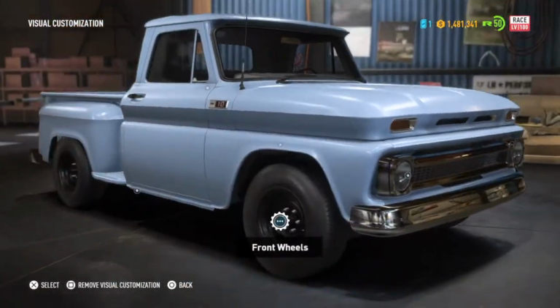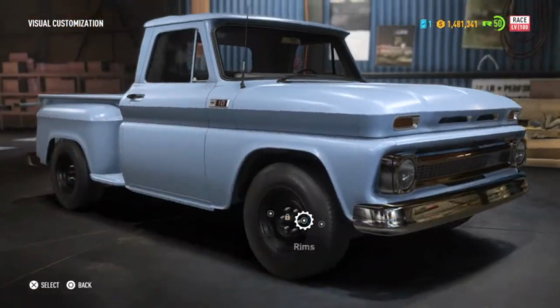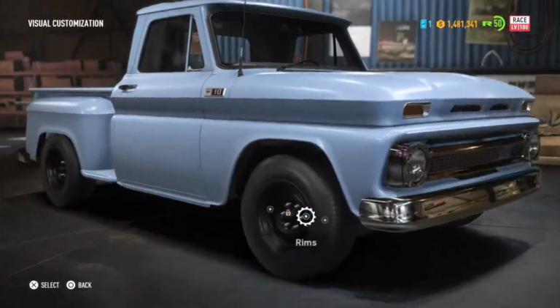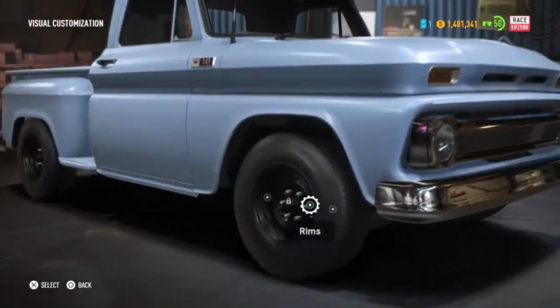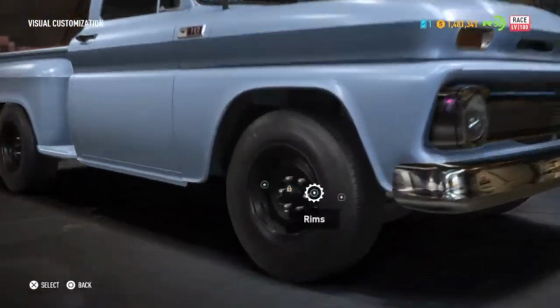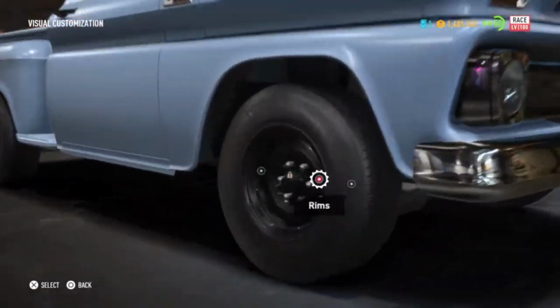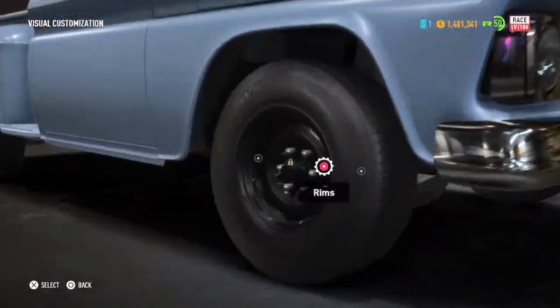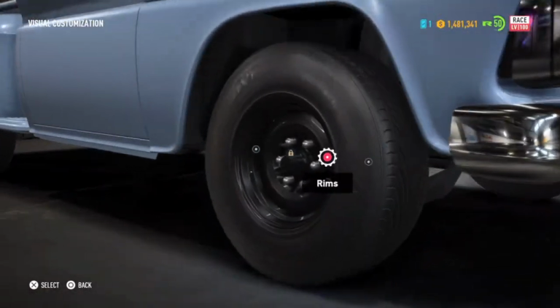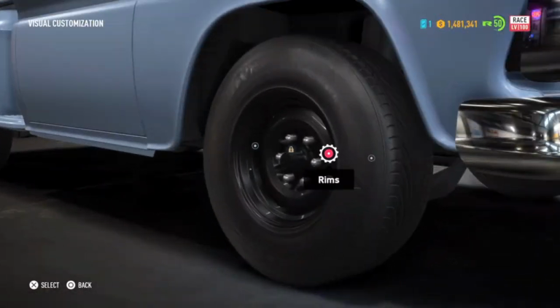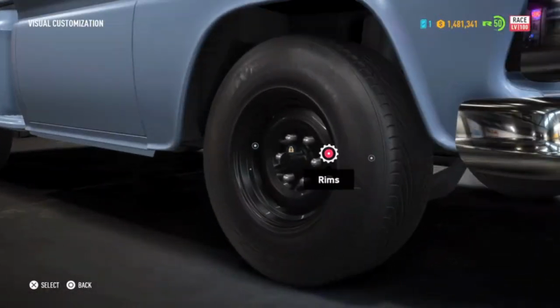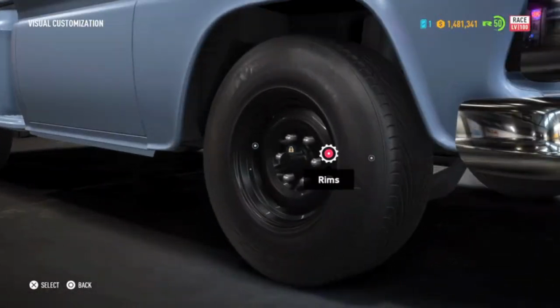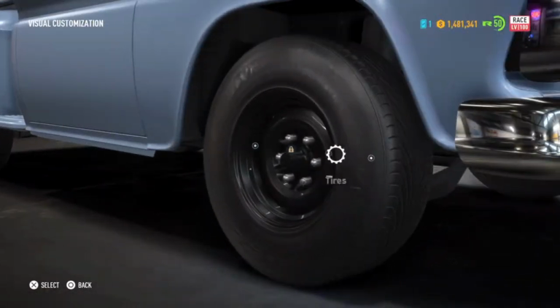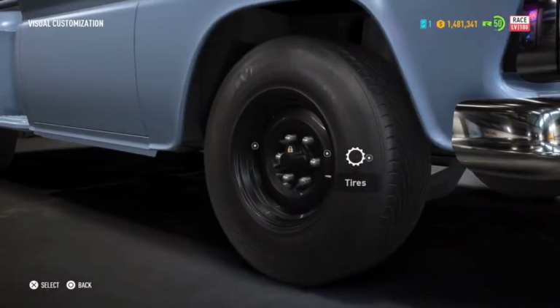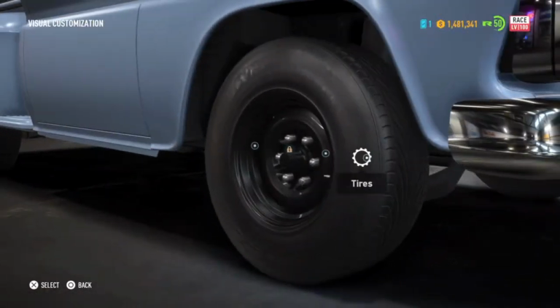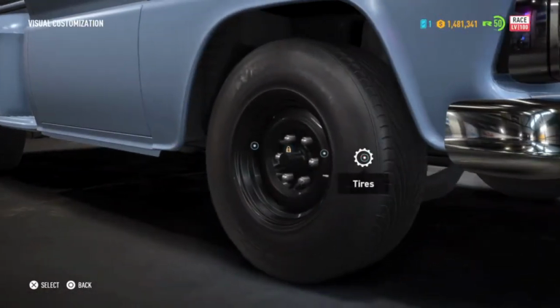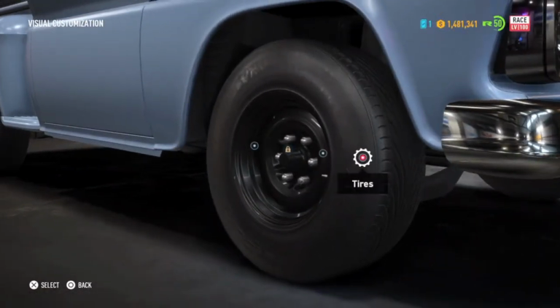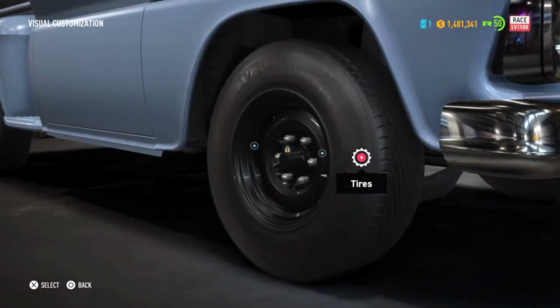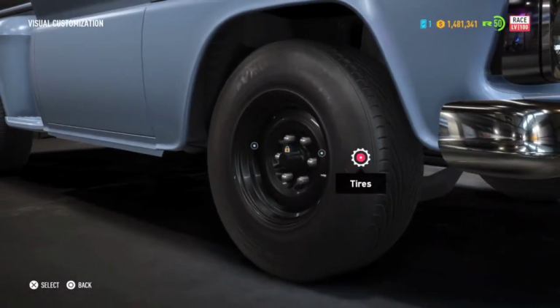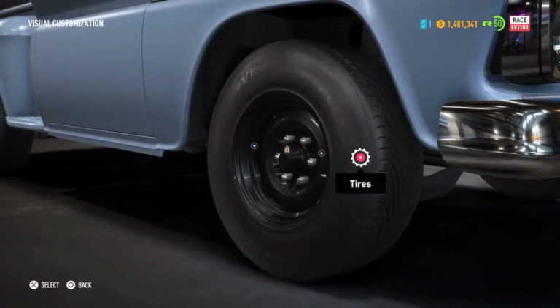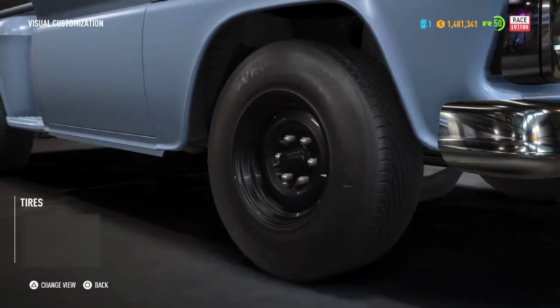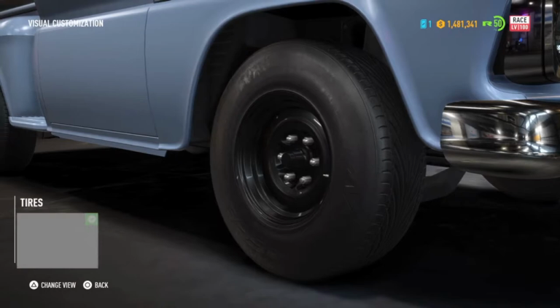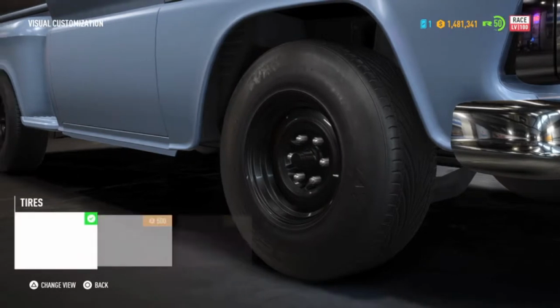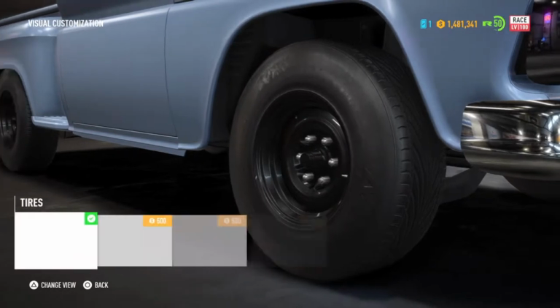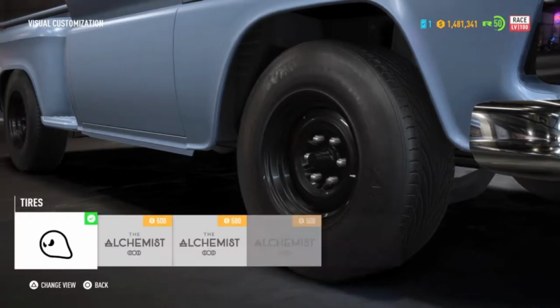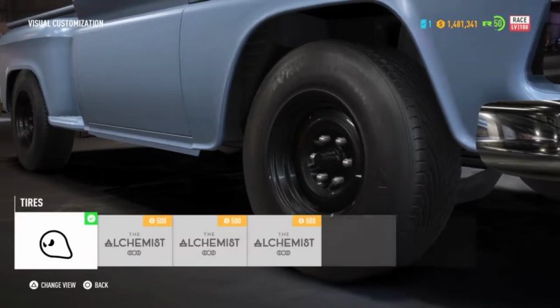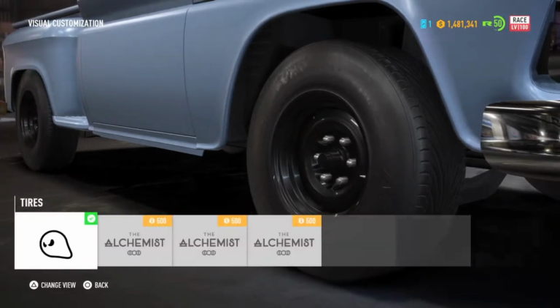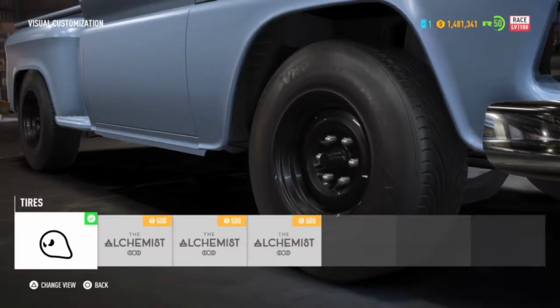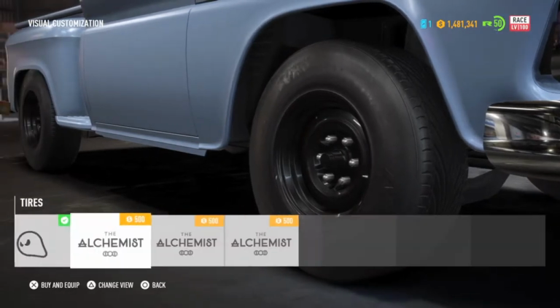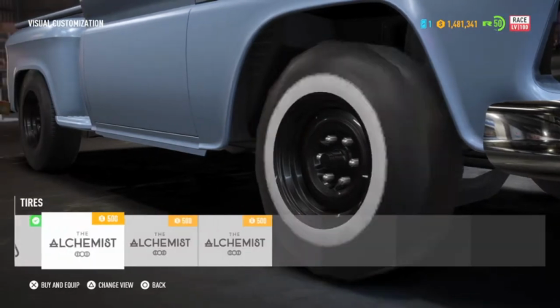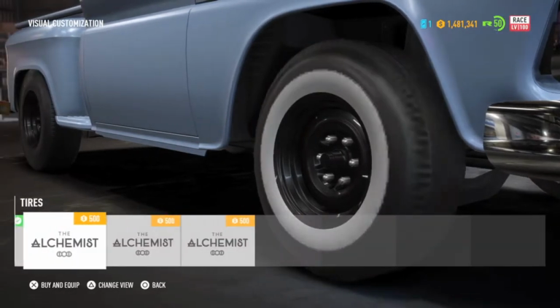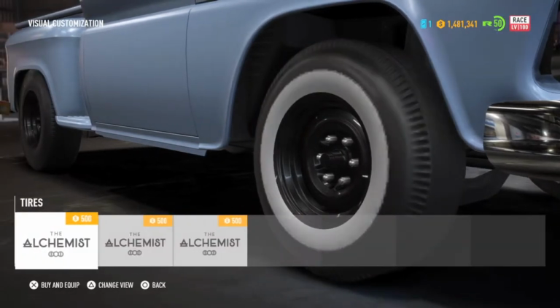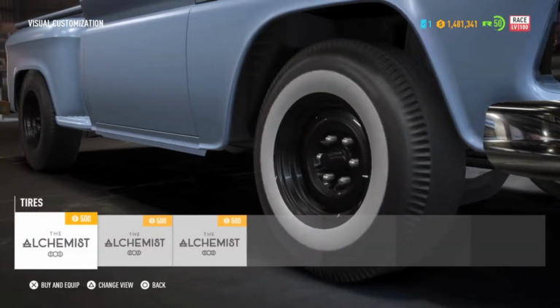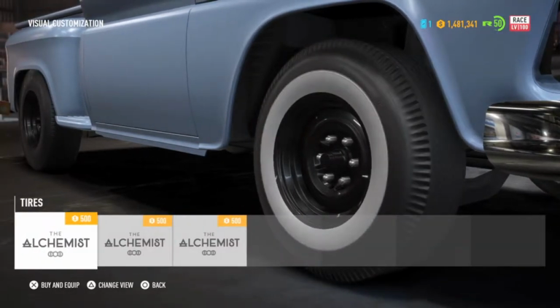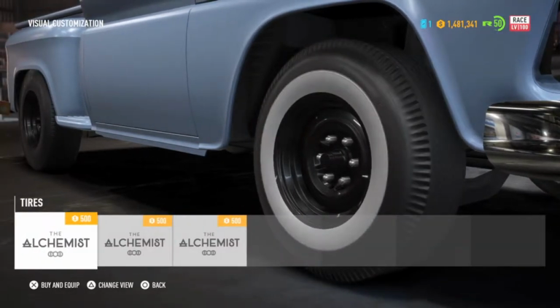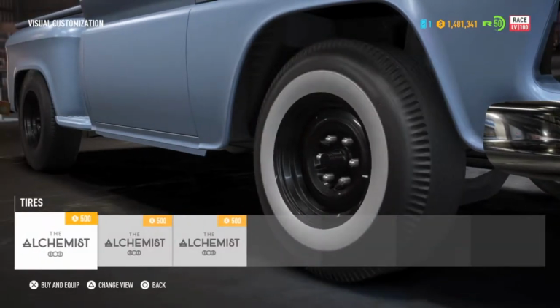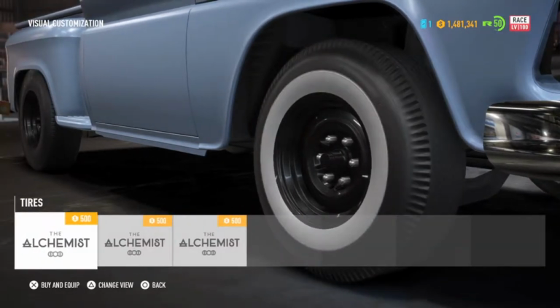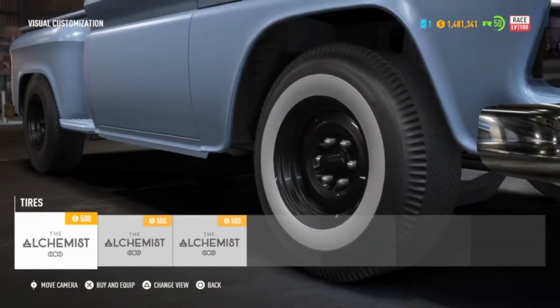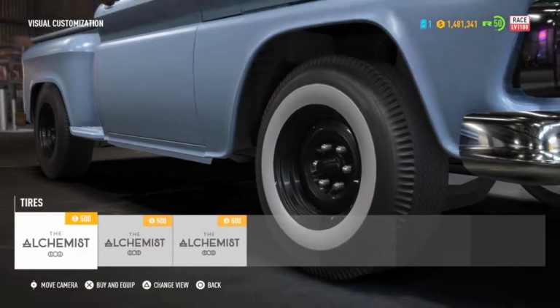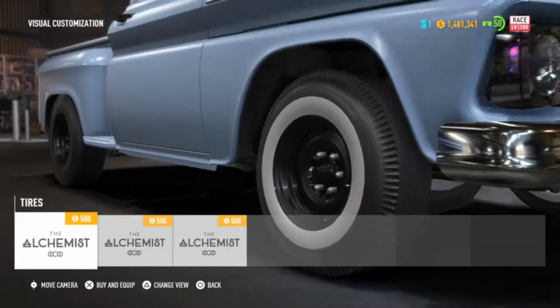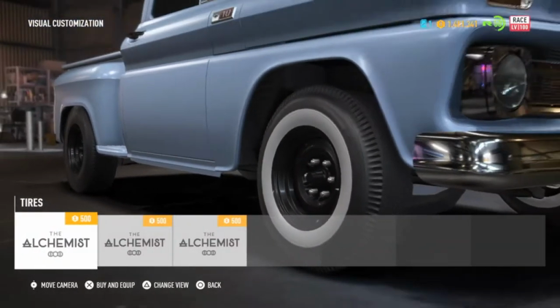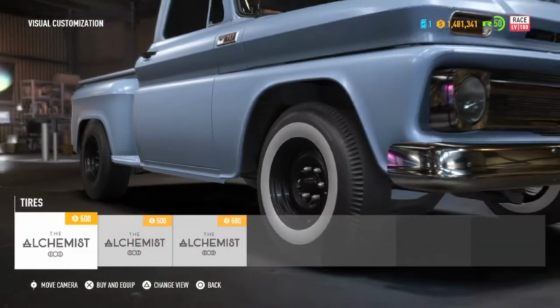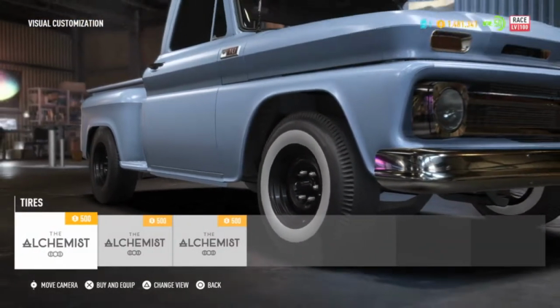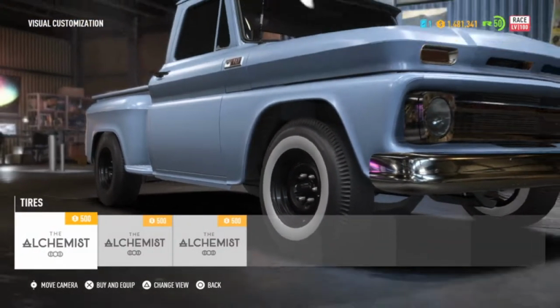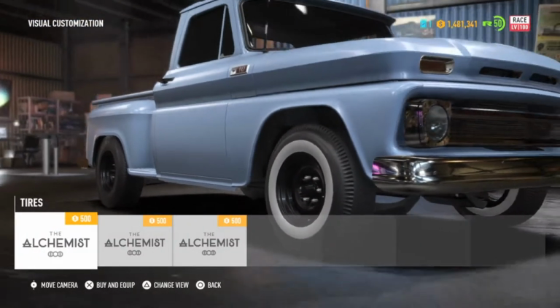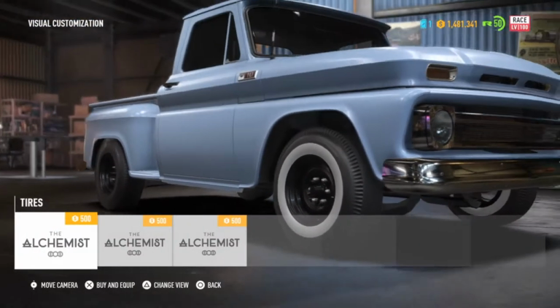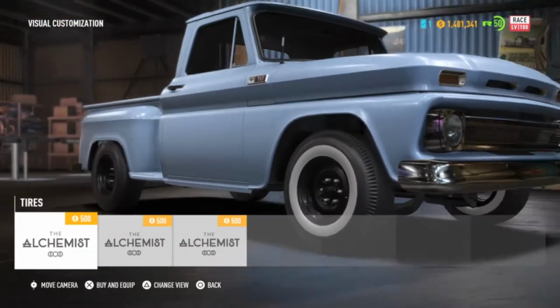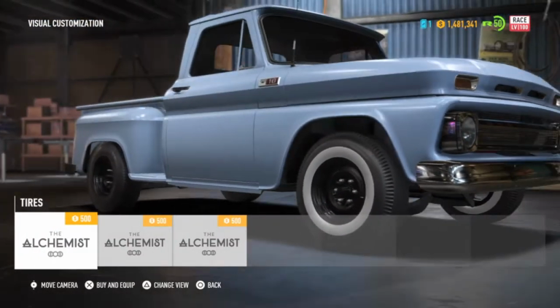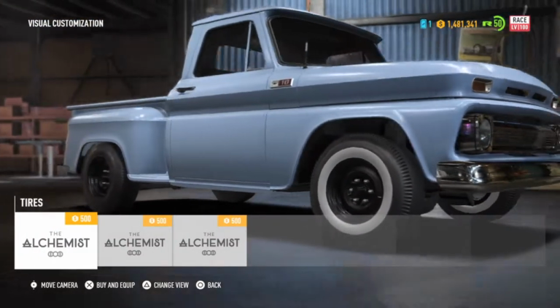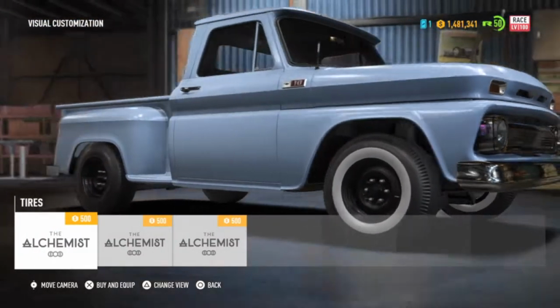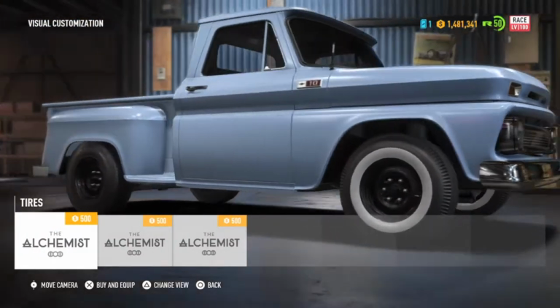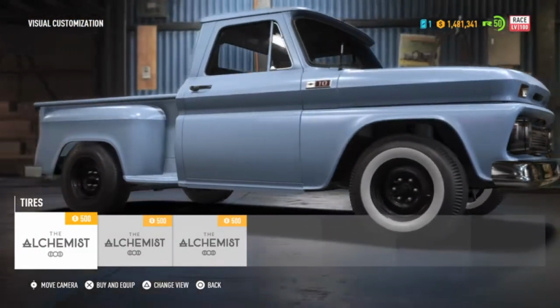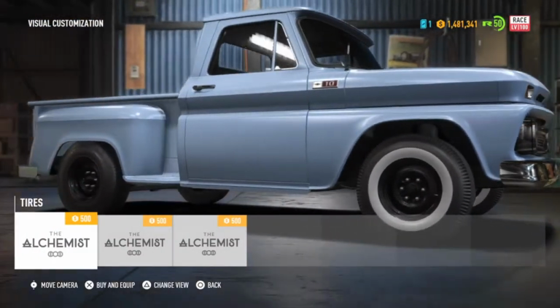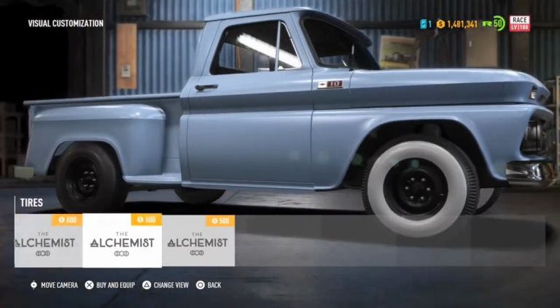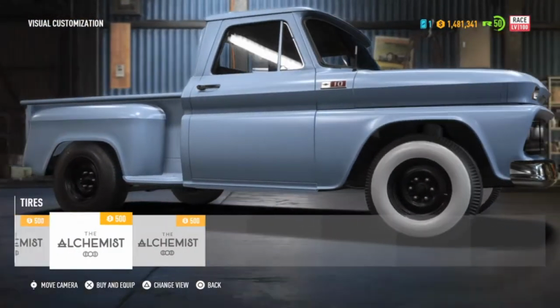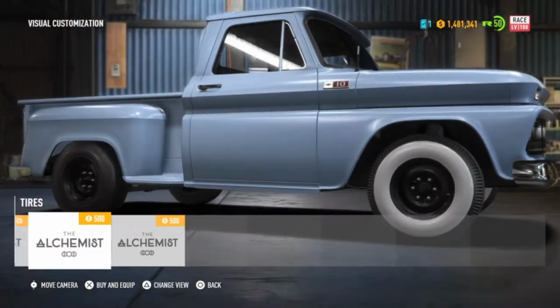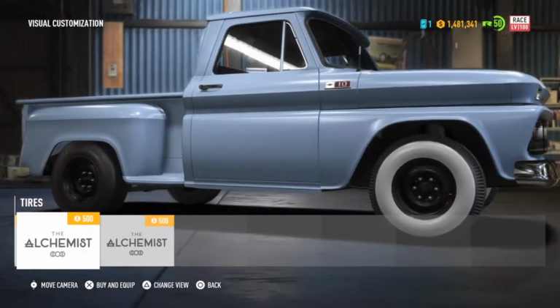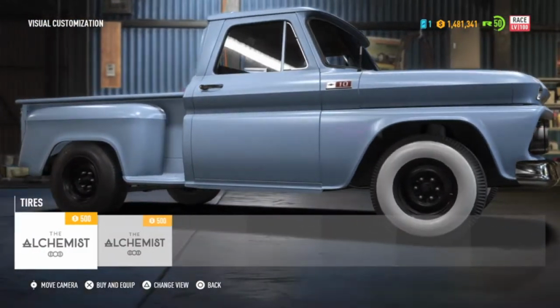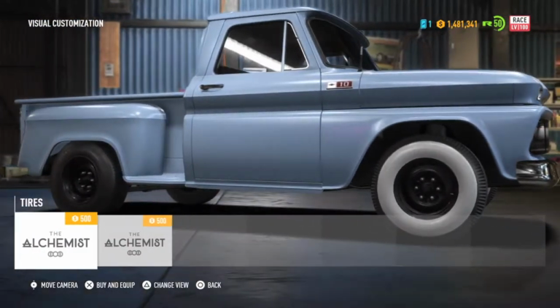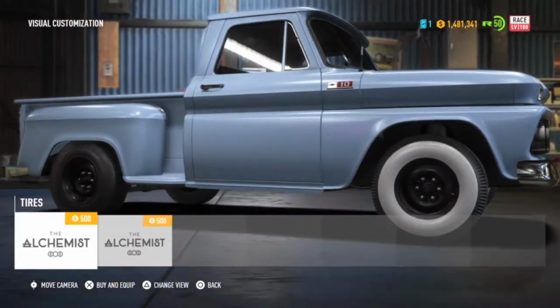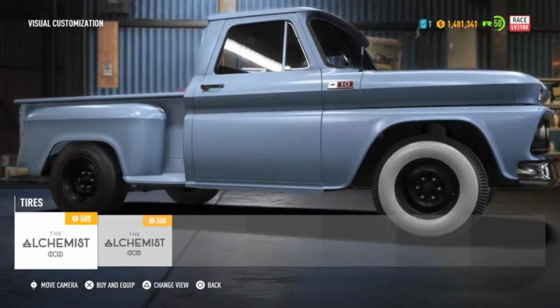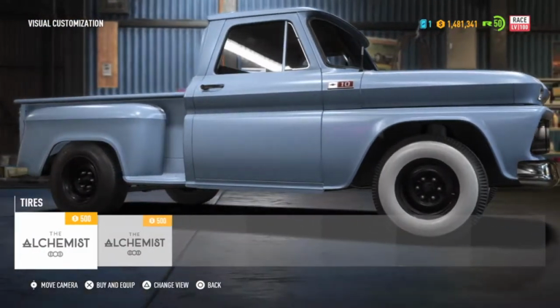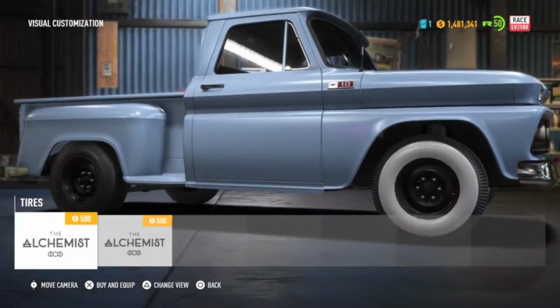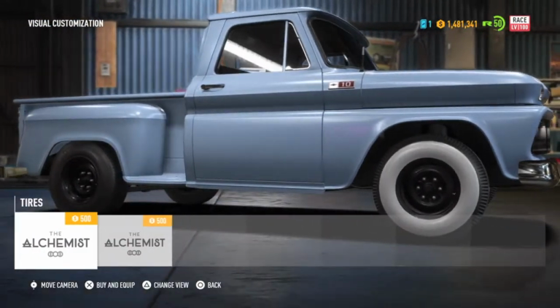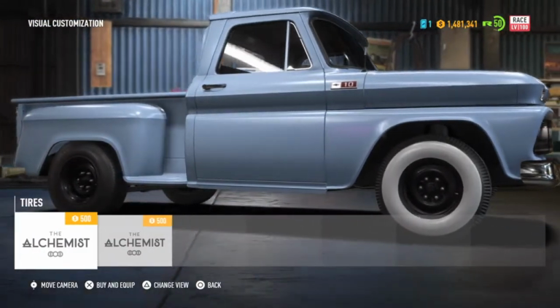So this is the race mode, and we have a variety of white walls to choose from. Just going with the low profile whites.